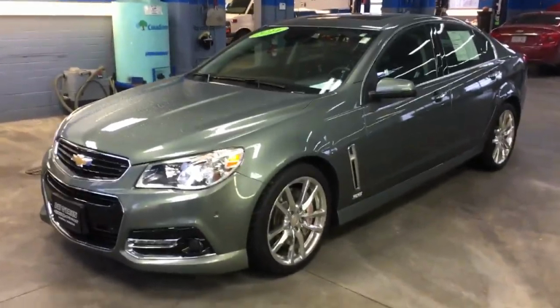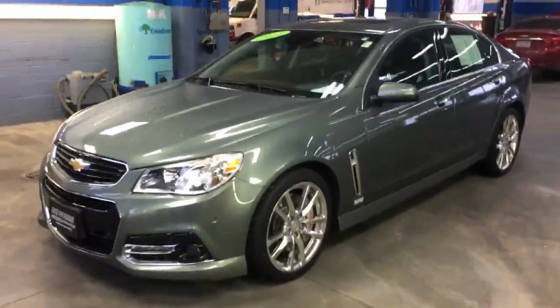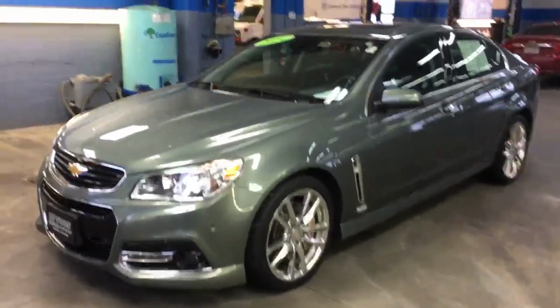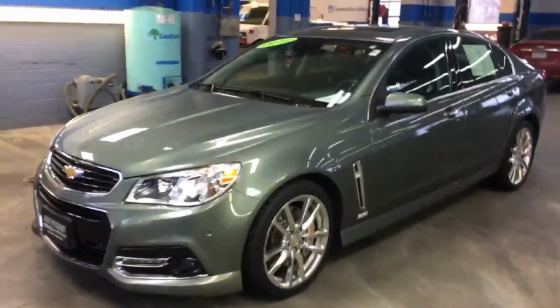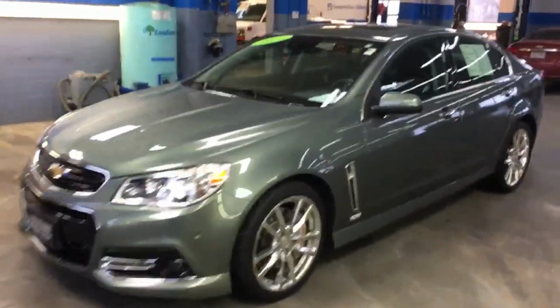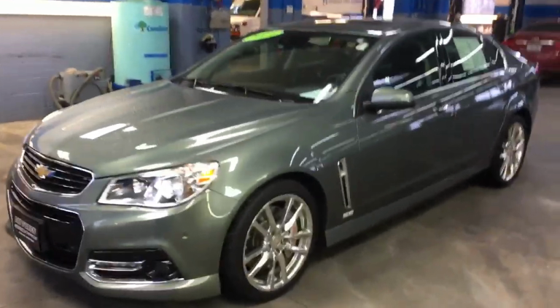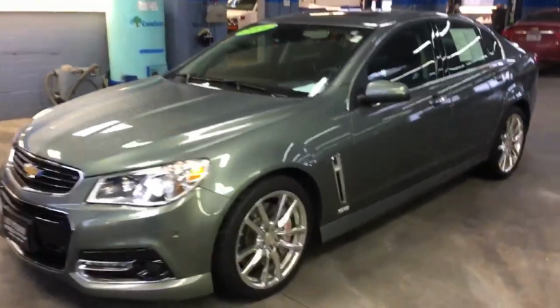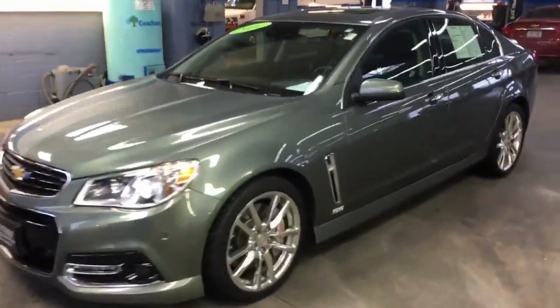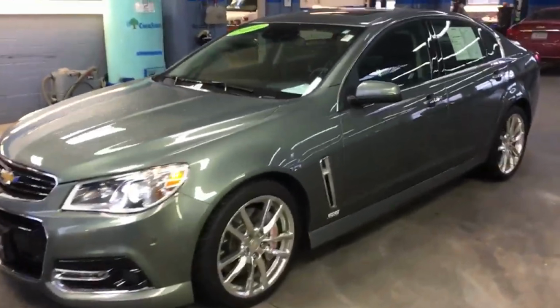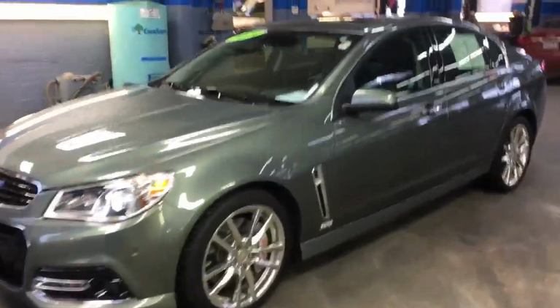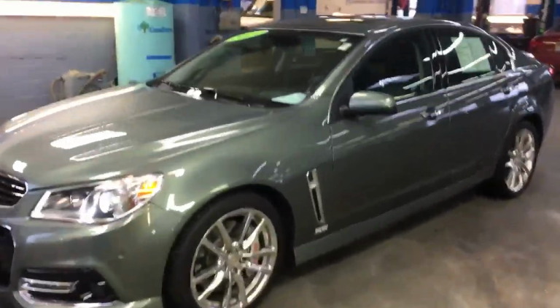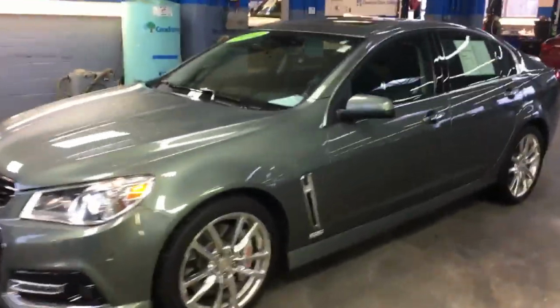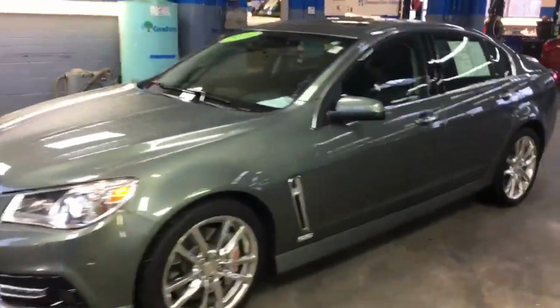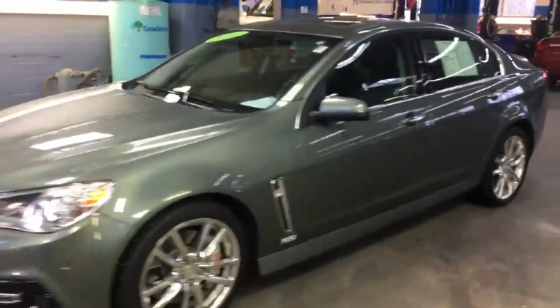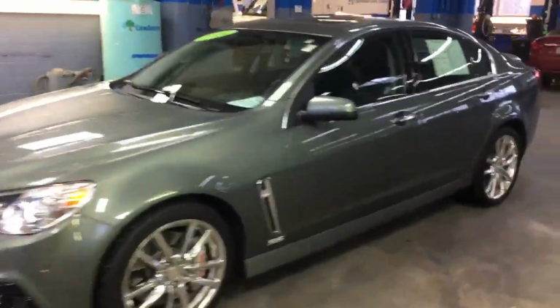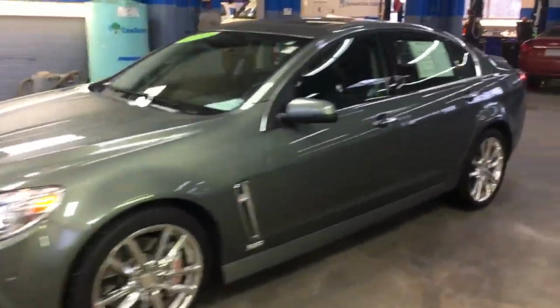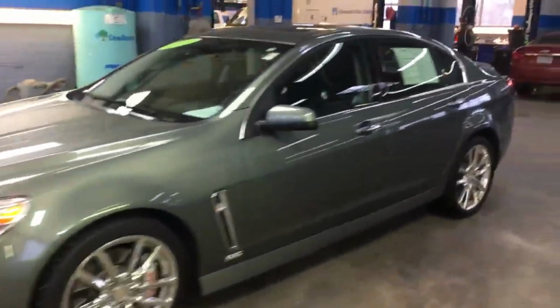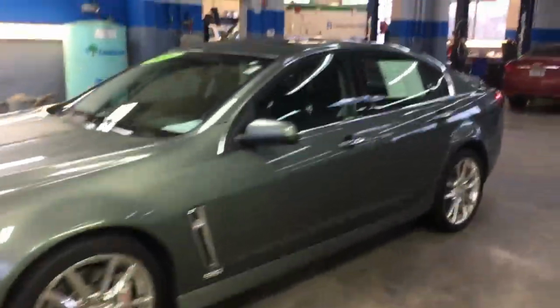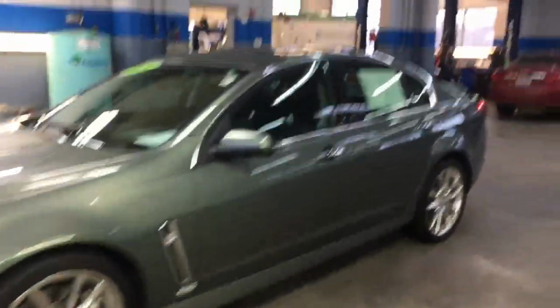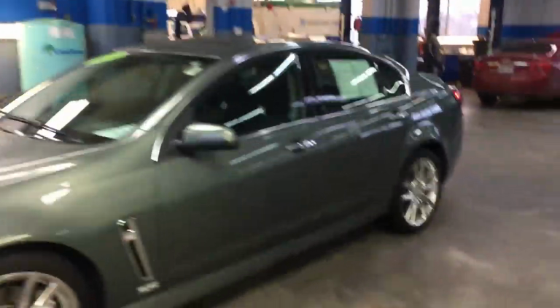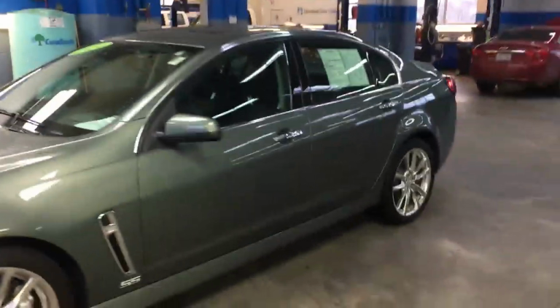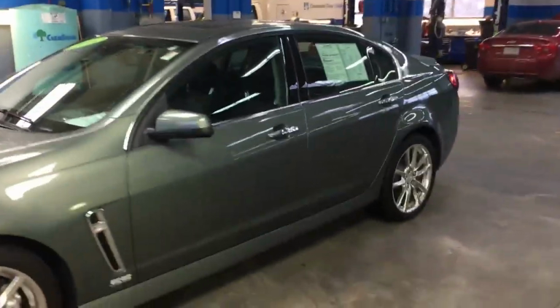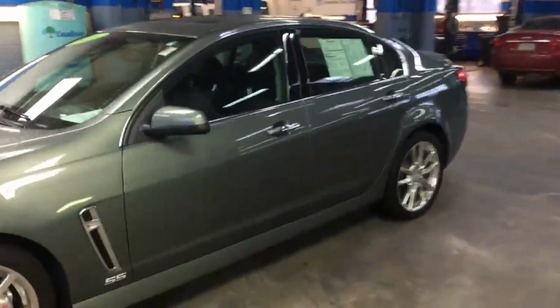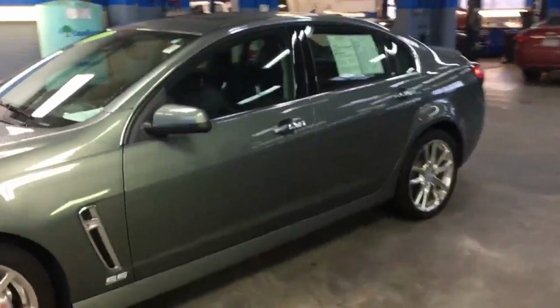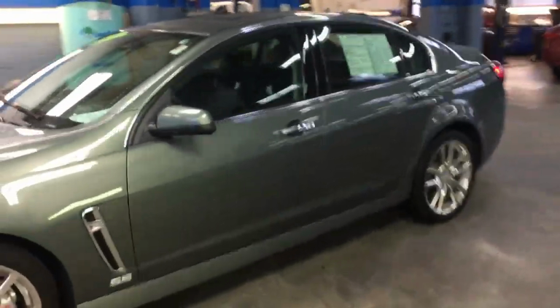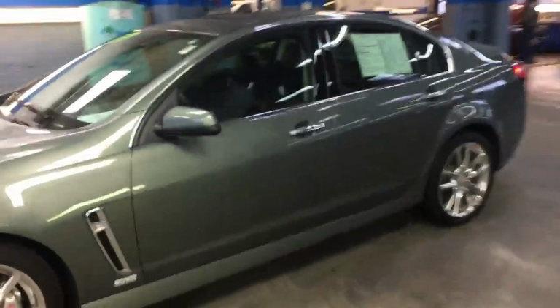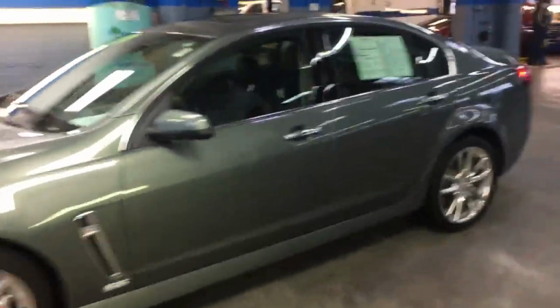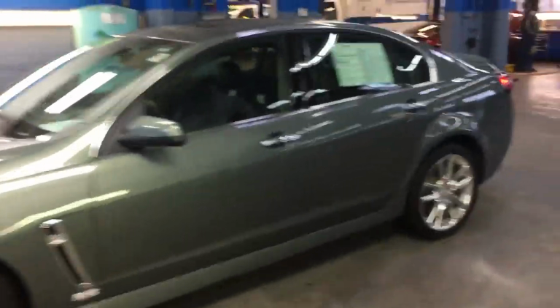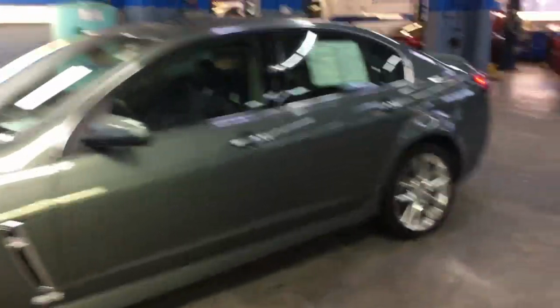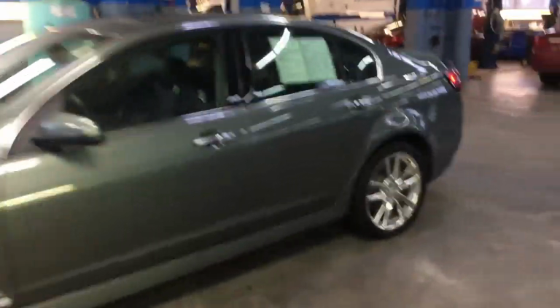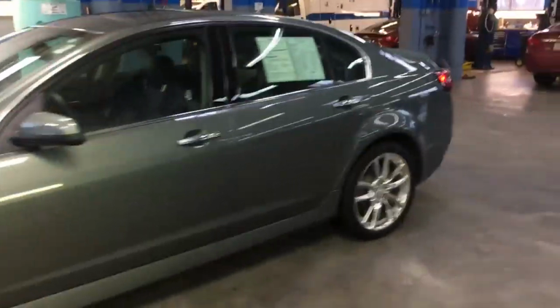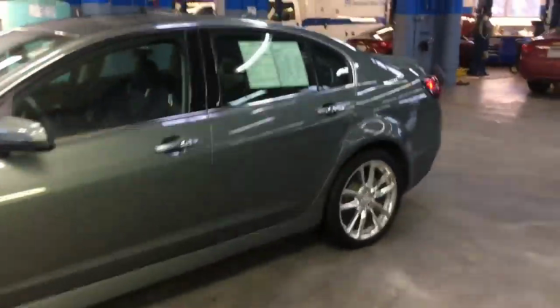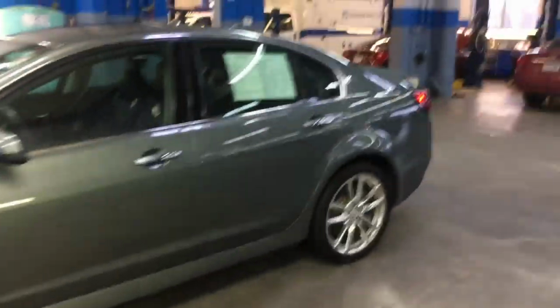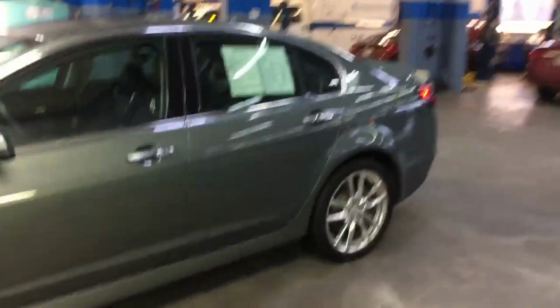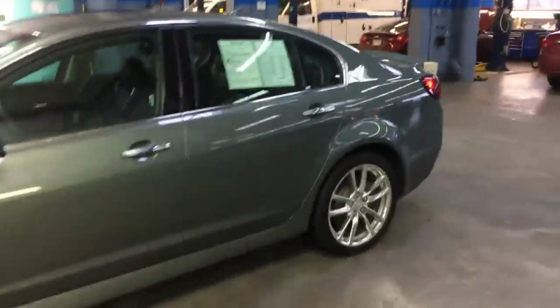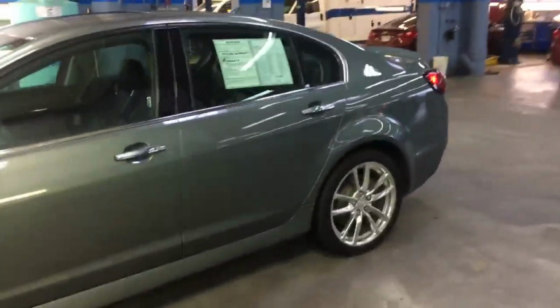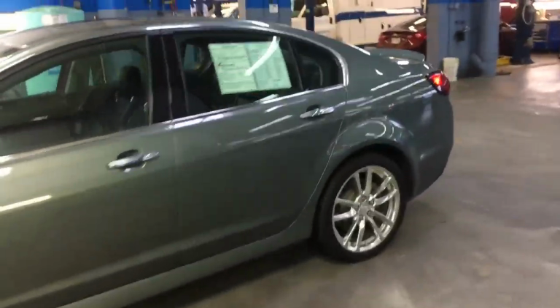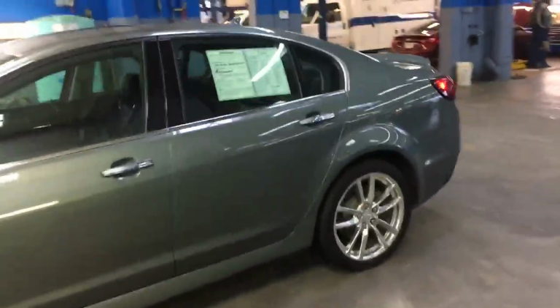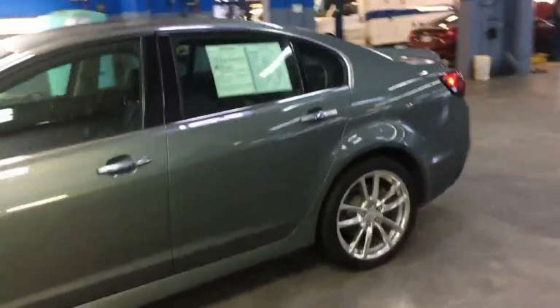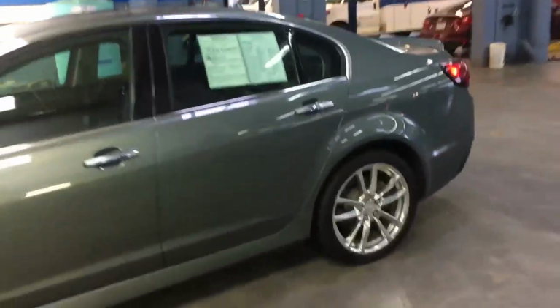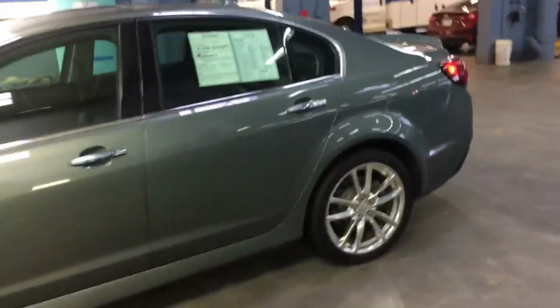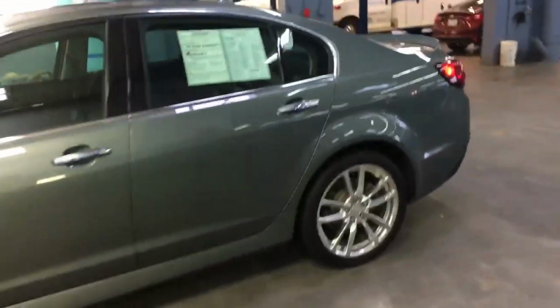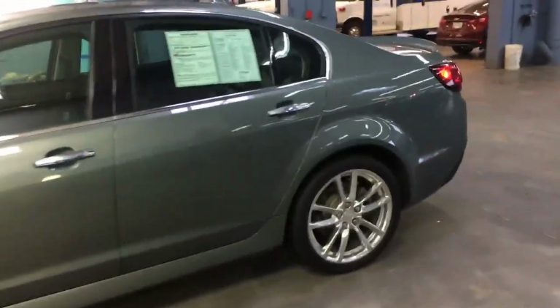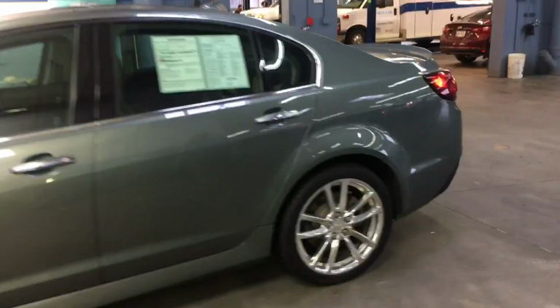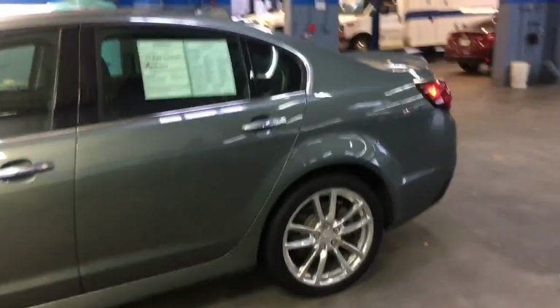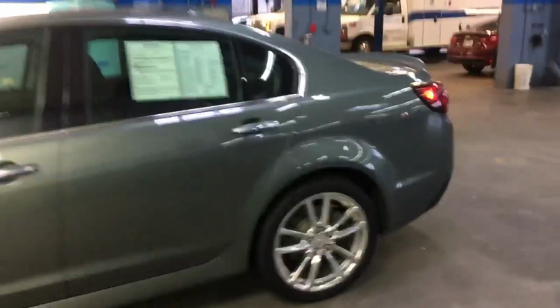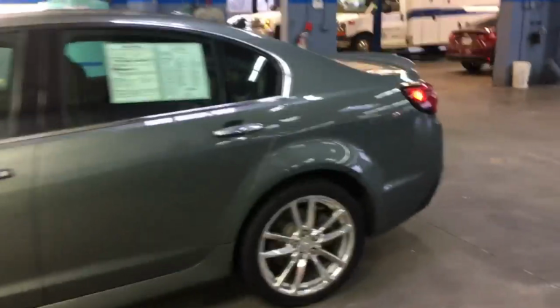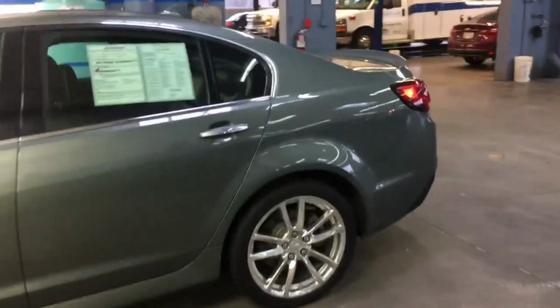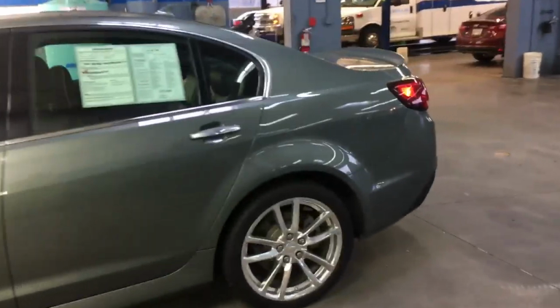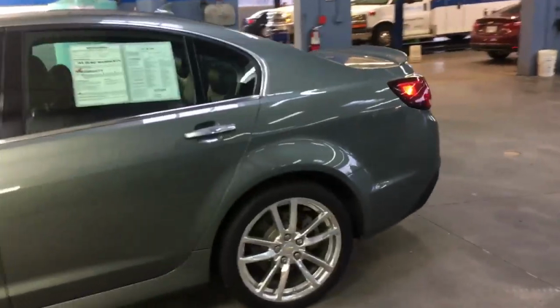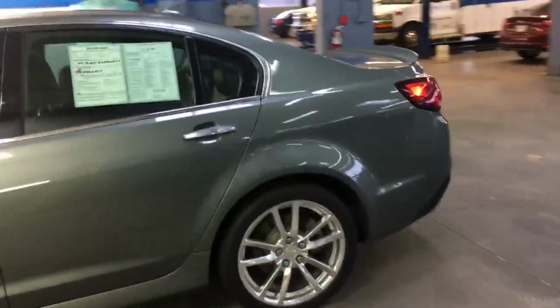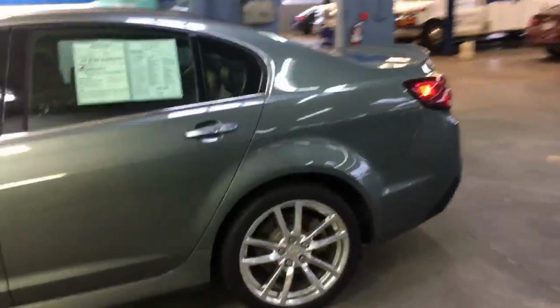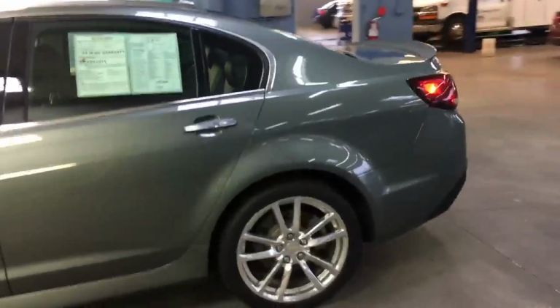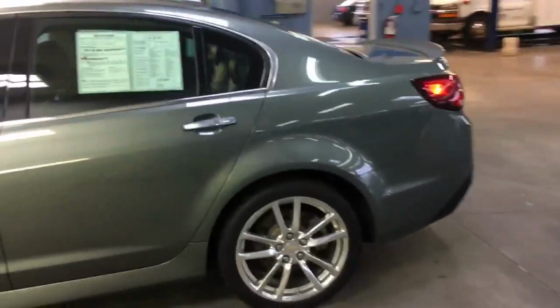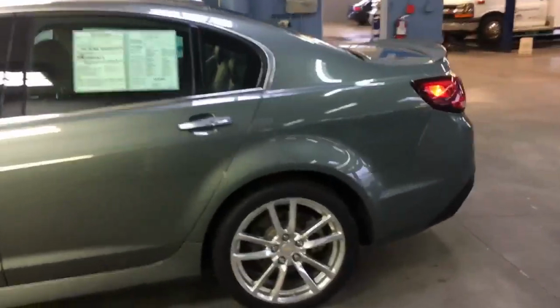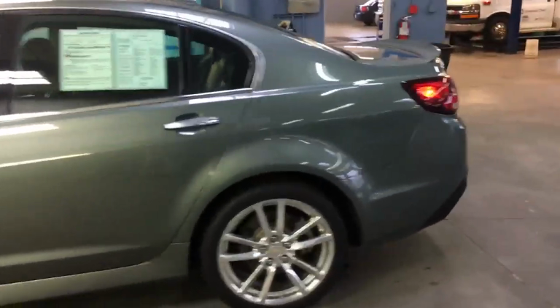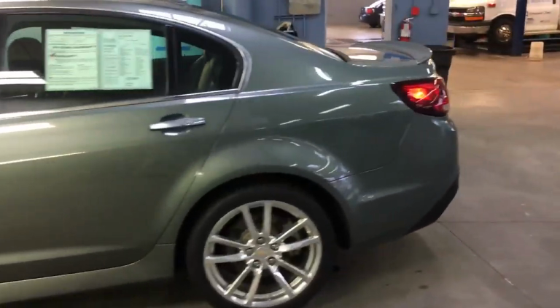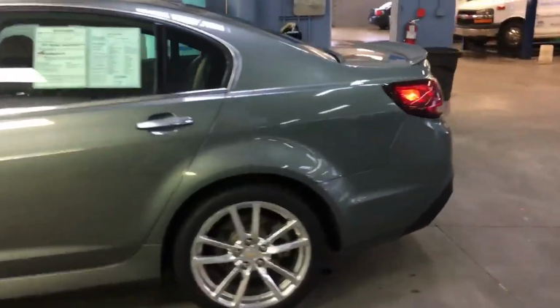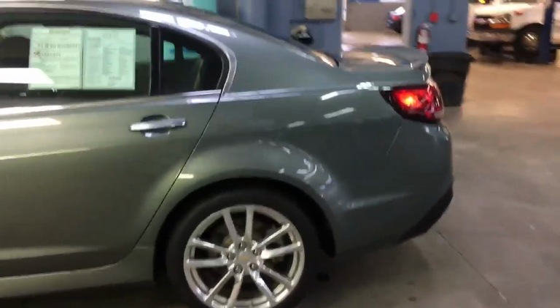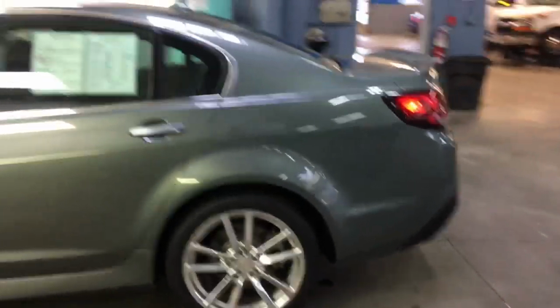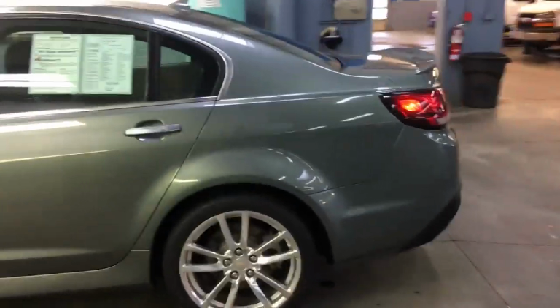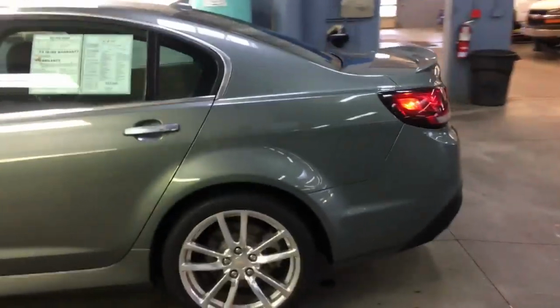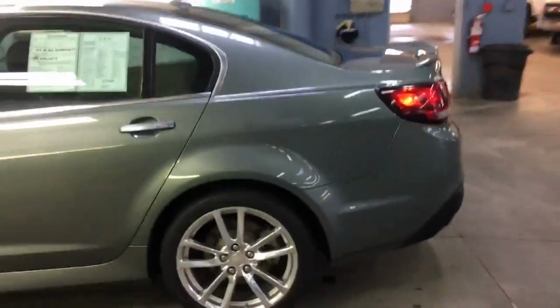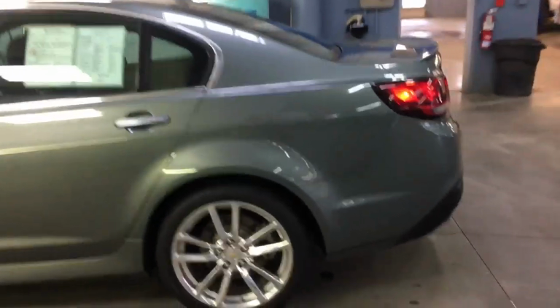Hey, how are you doing? This is Kevin from Kyle Bryan Chevrolet. Just sending you a quick walk around of a 2014 Chevy SS.